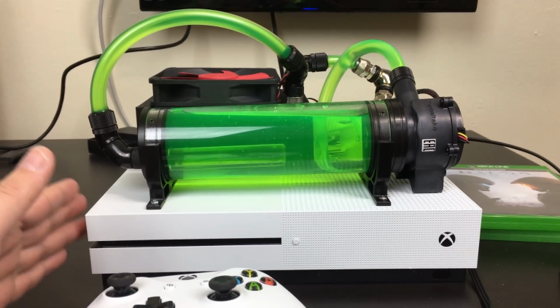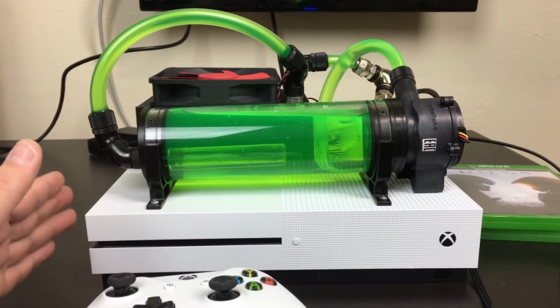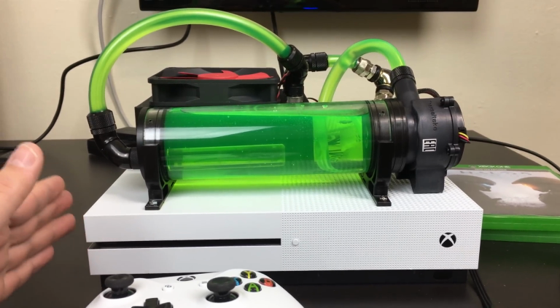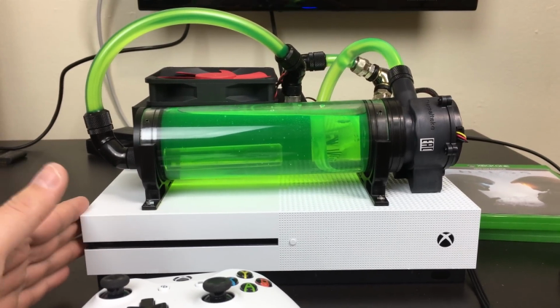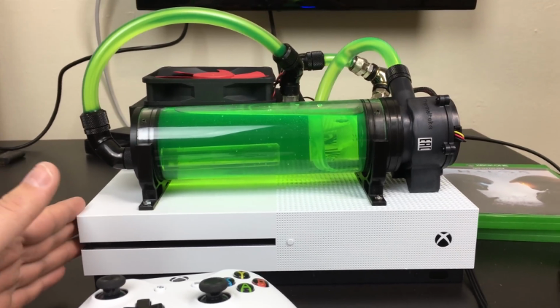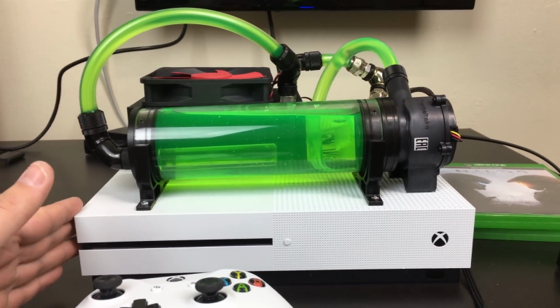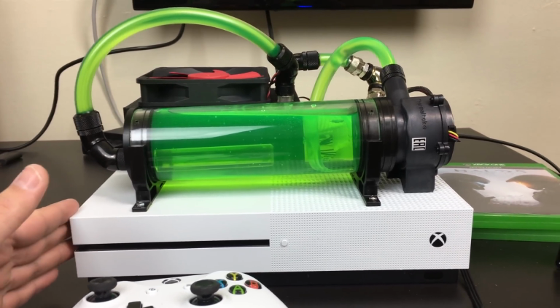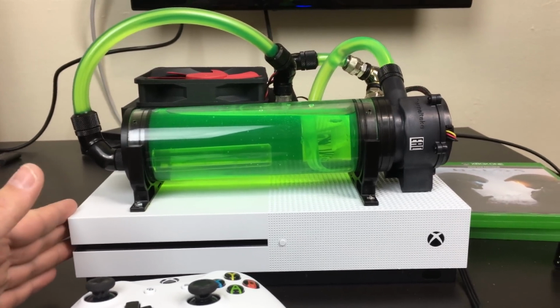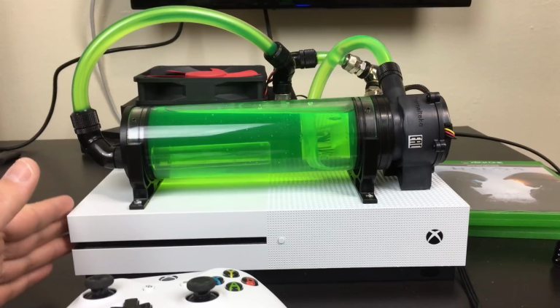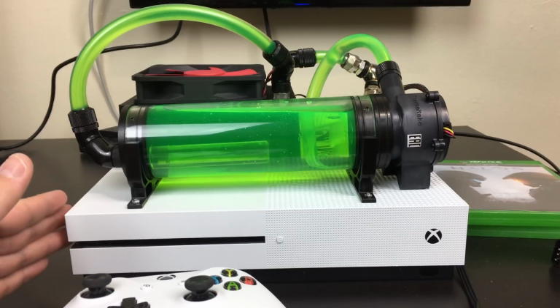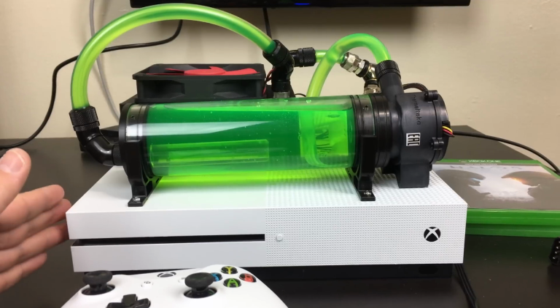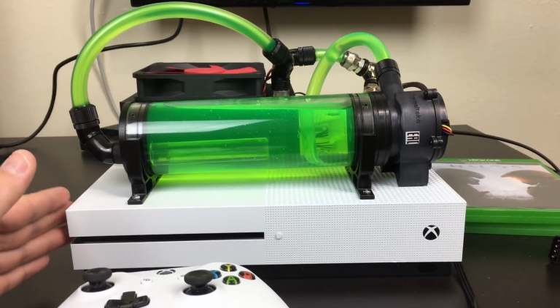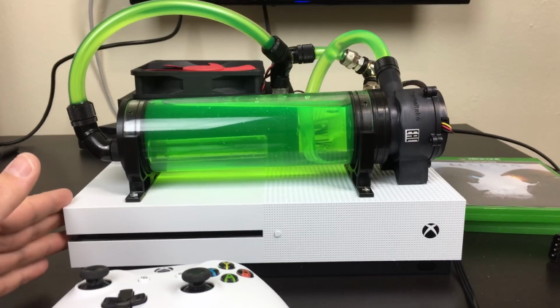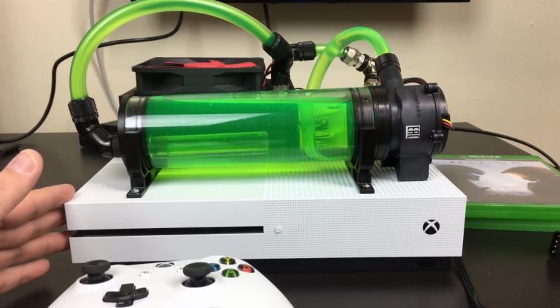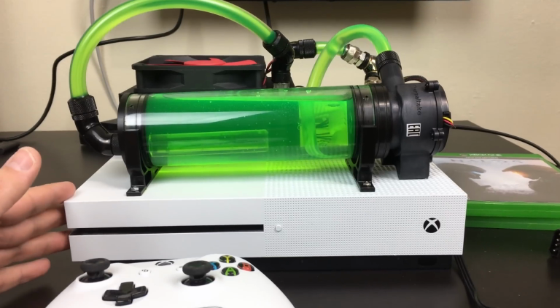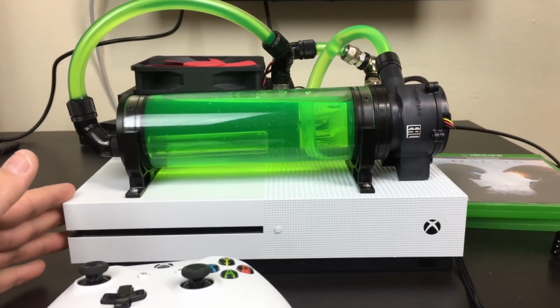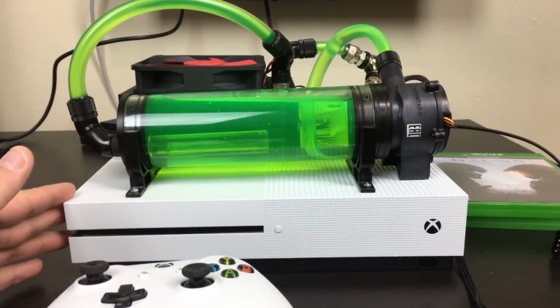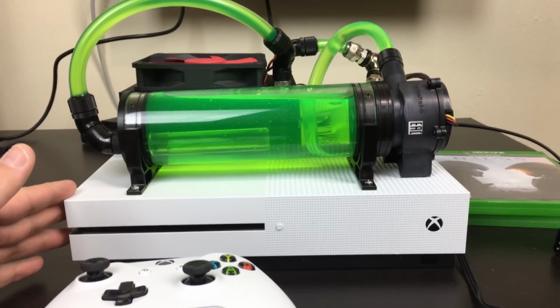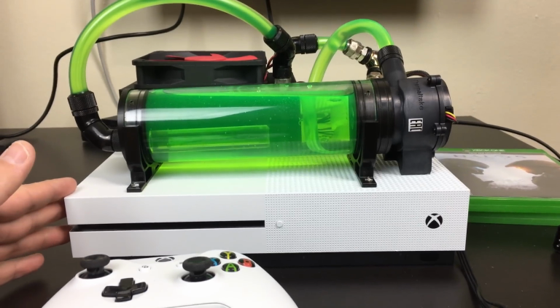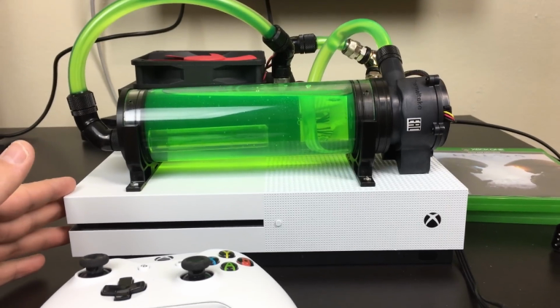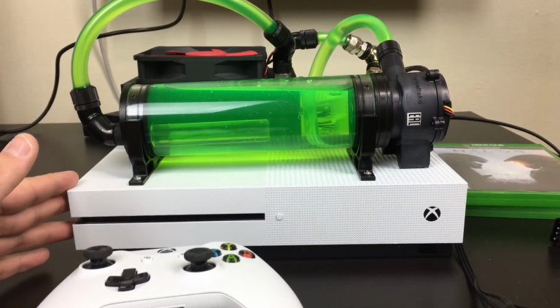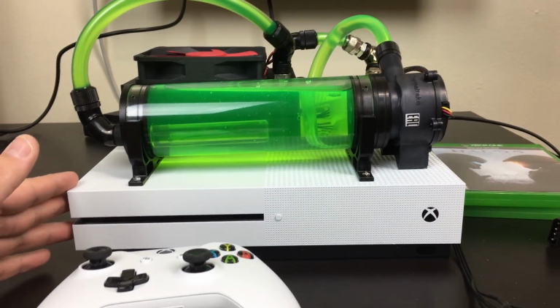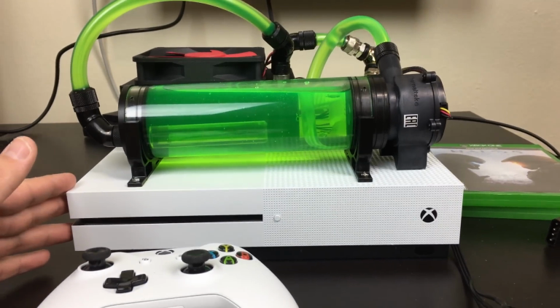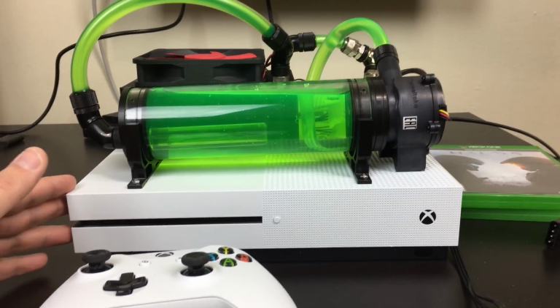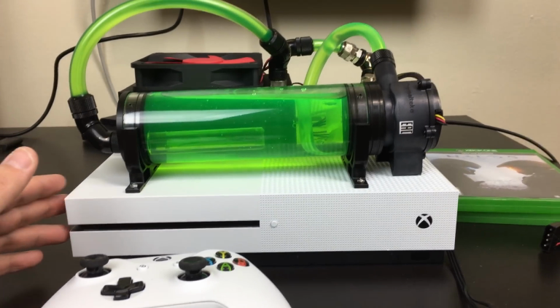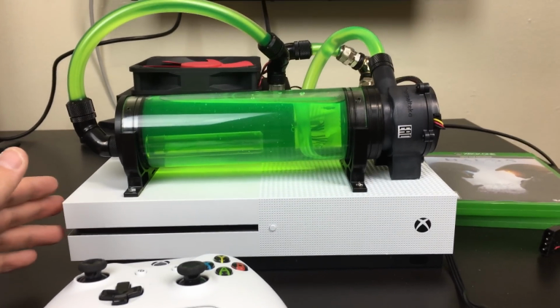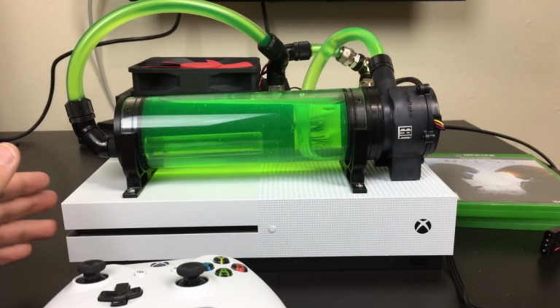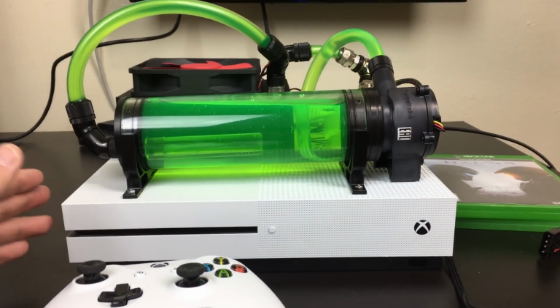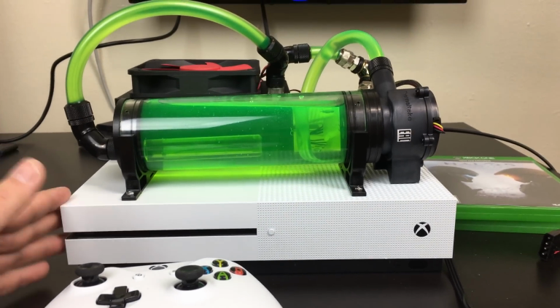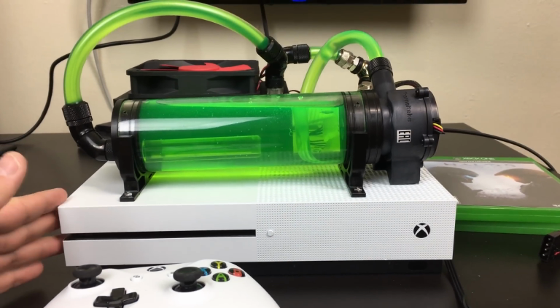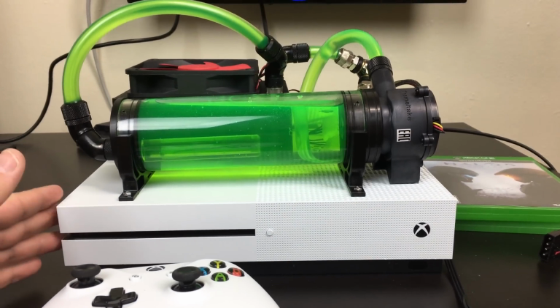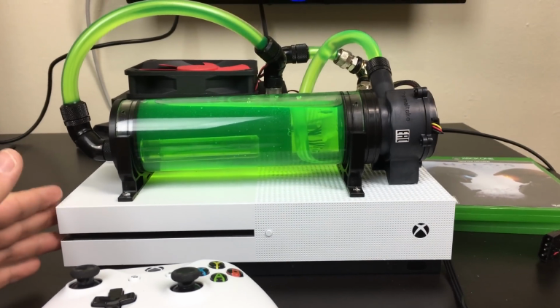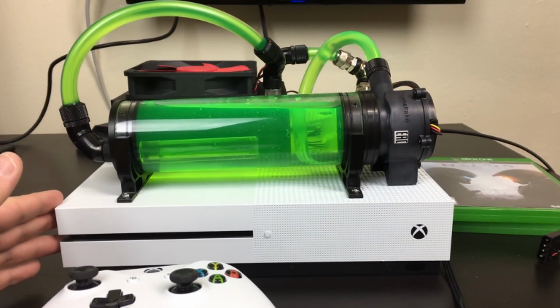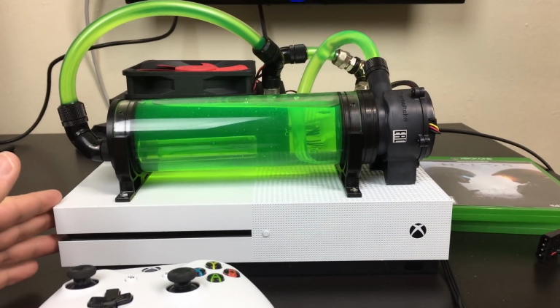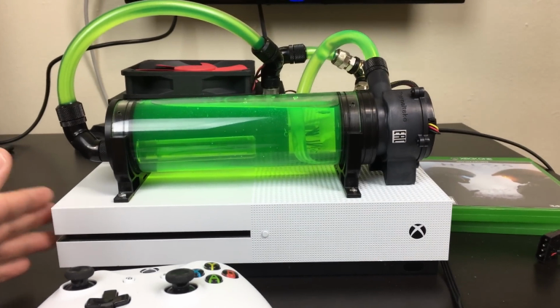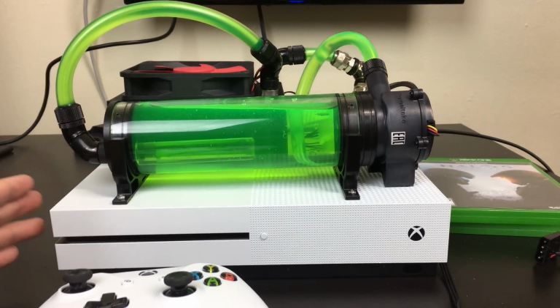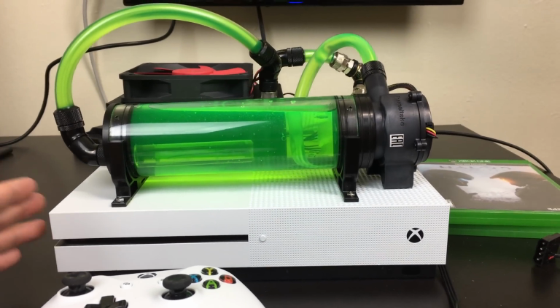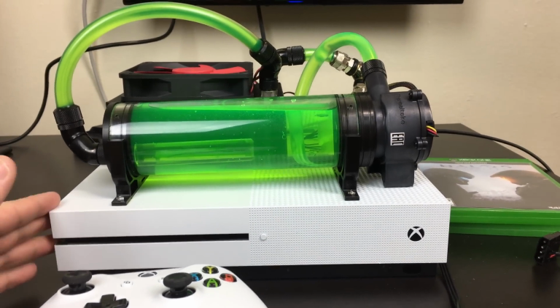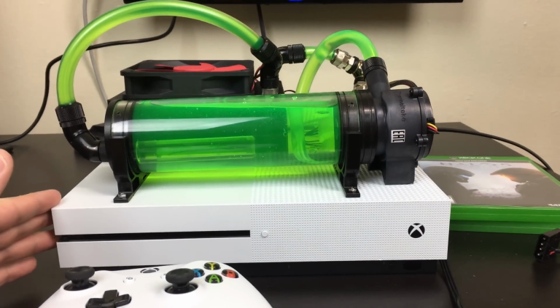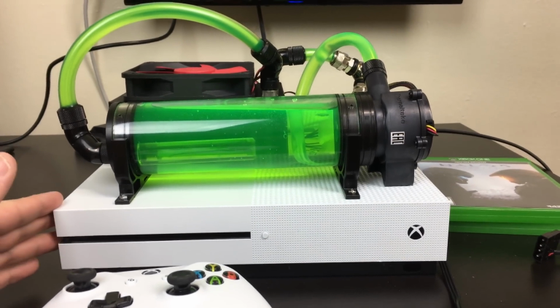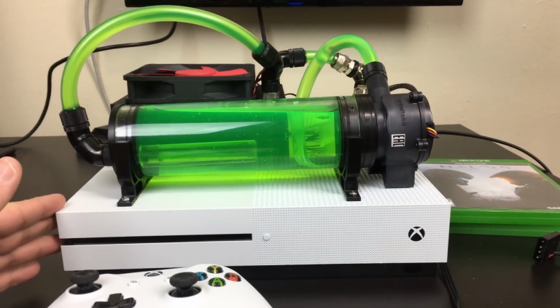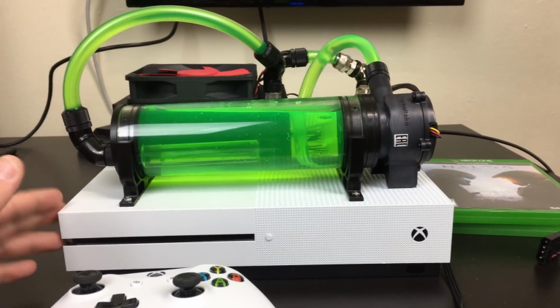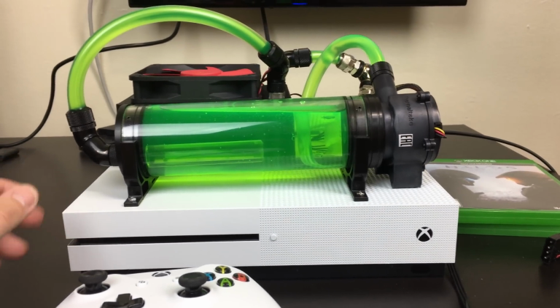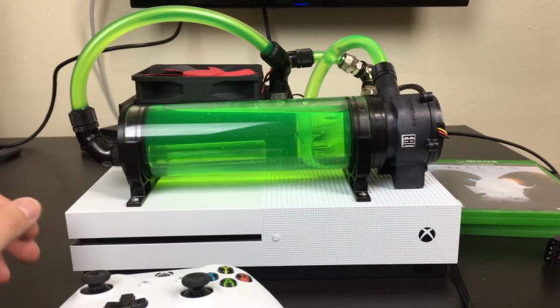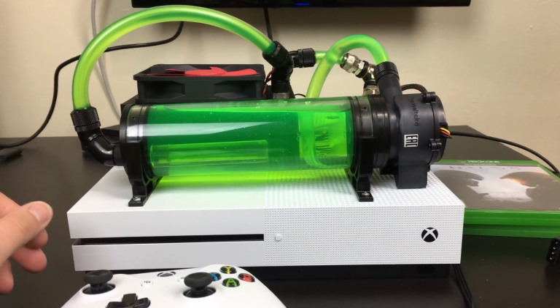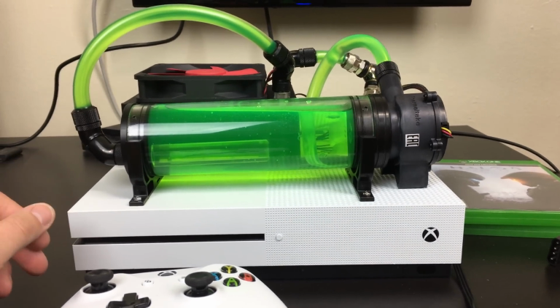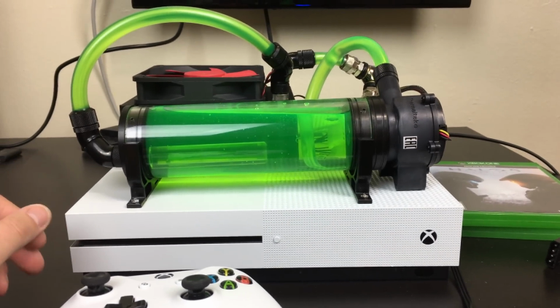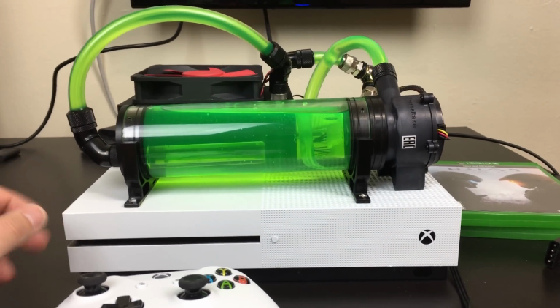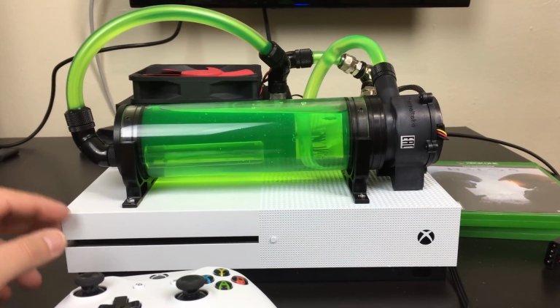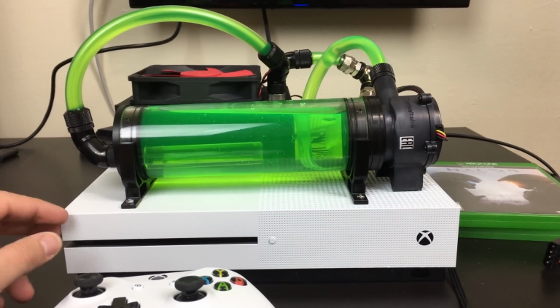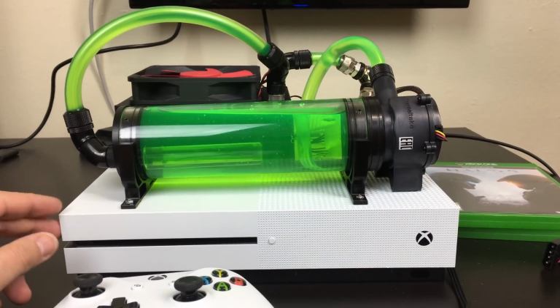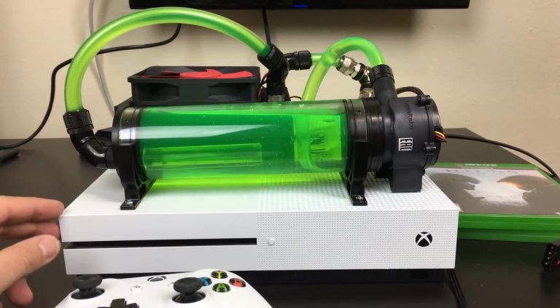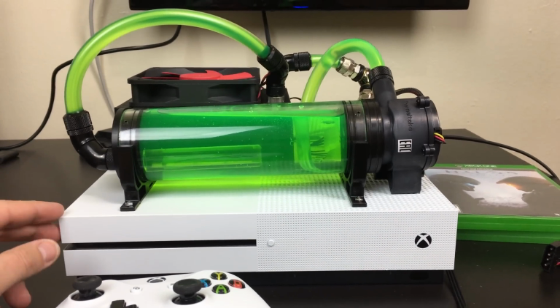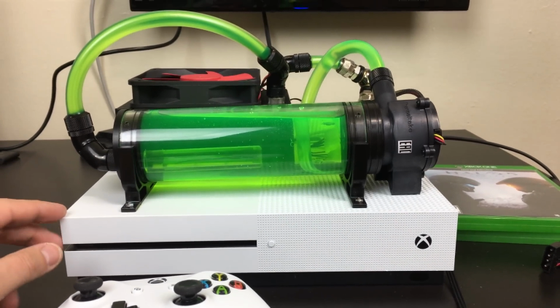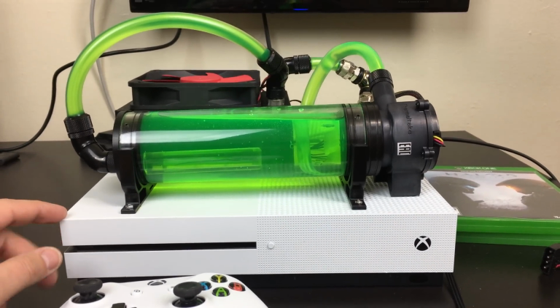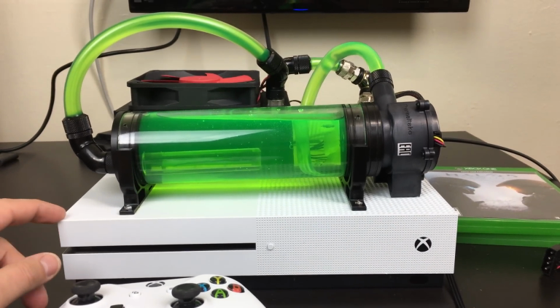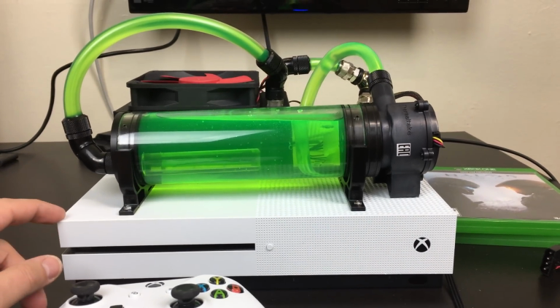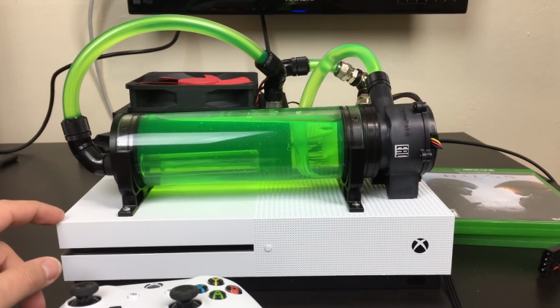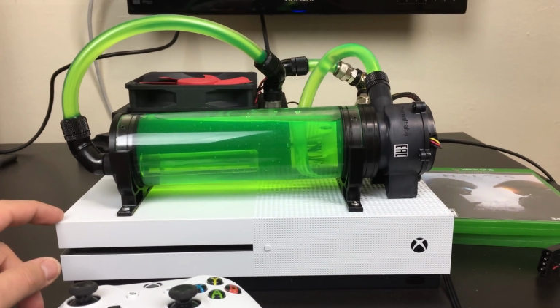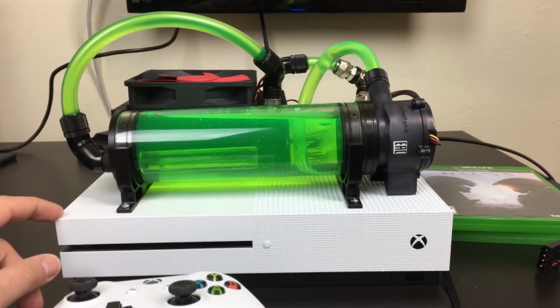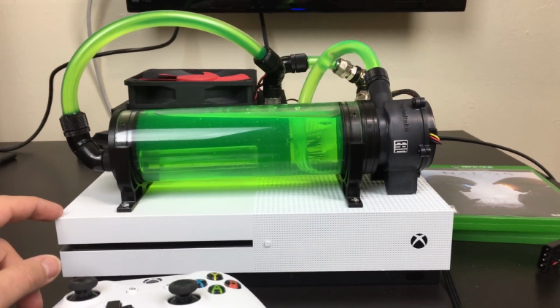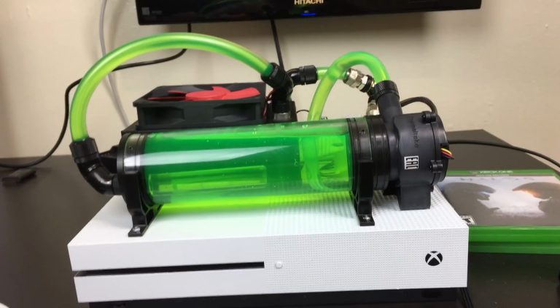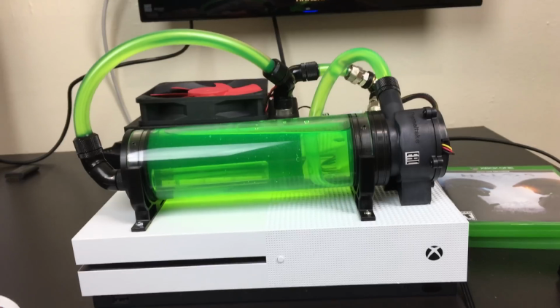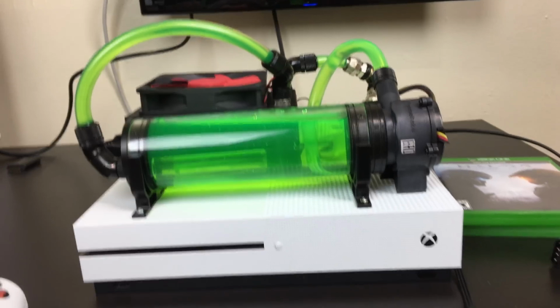I spent a lot of time water cooling this Xbox One S and I want to show you guys it does work and it does keep the system cool.